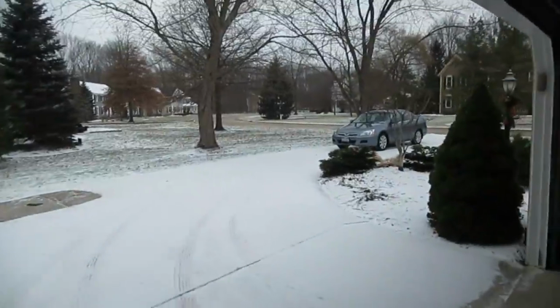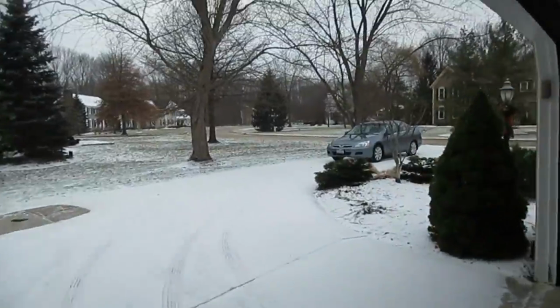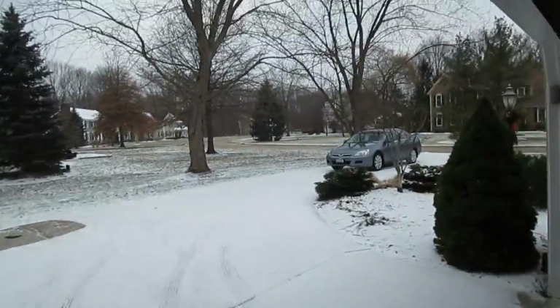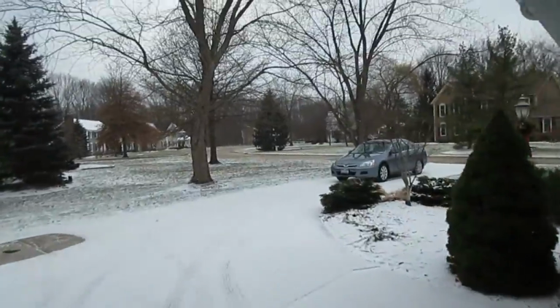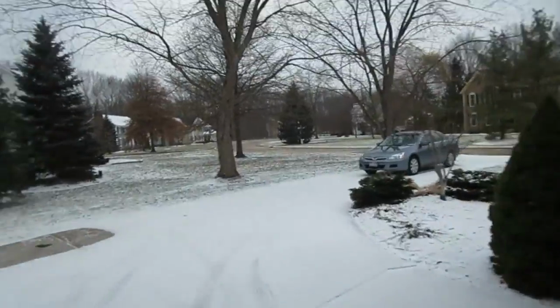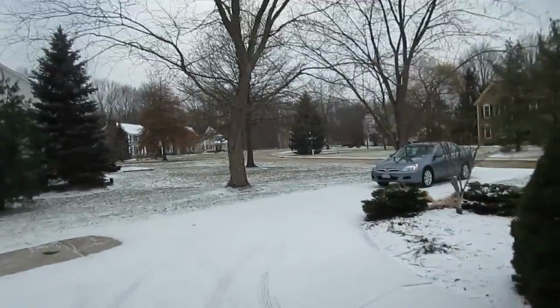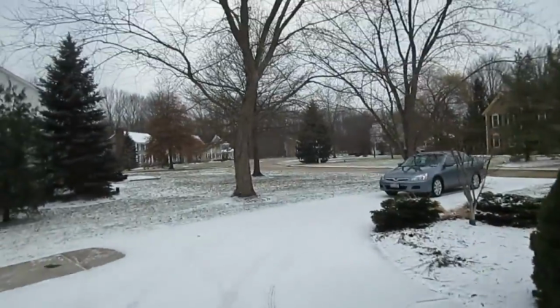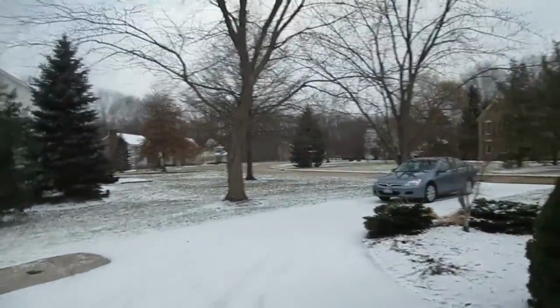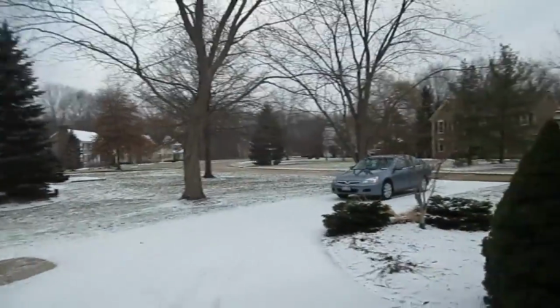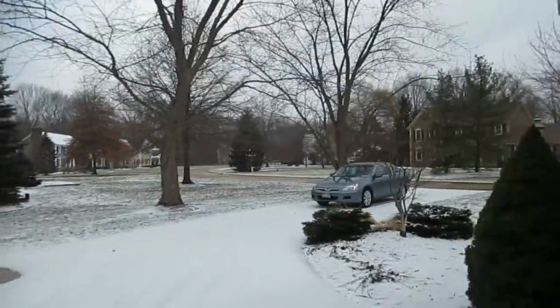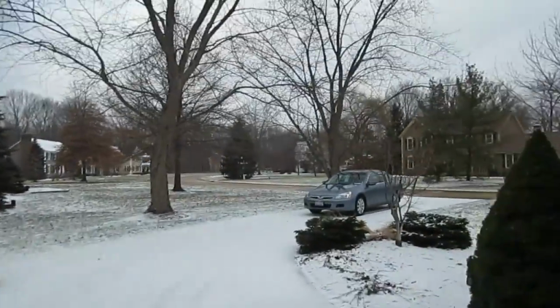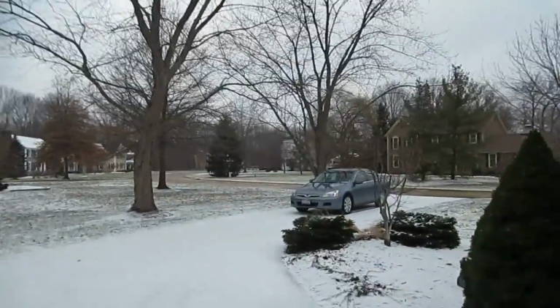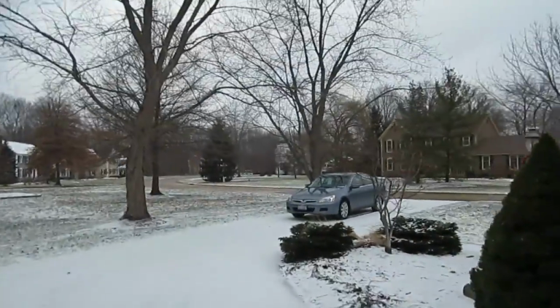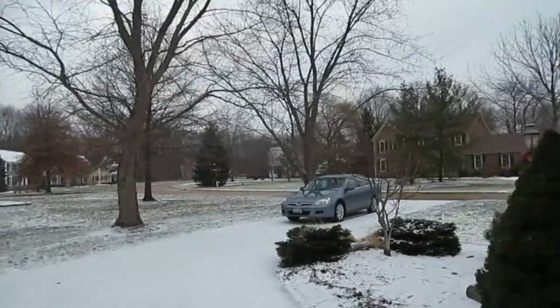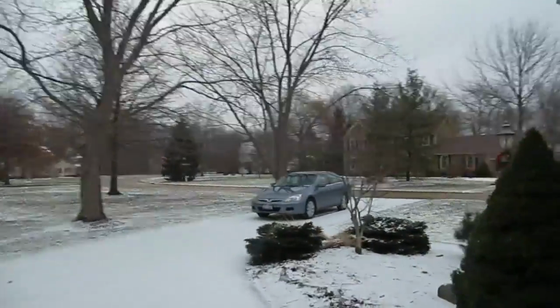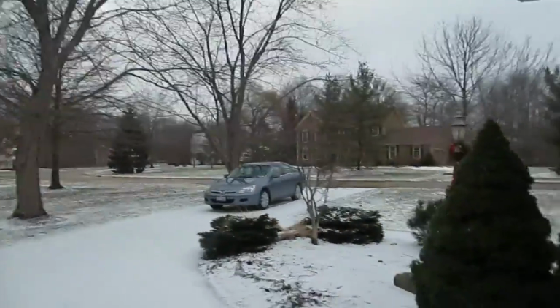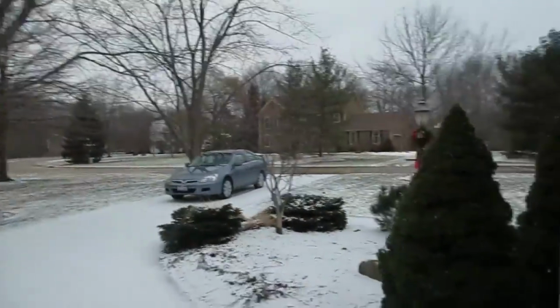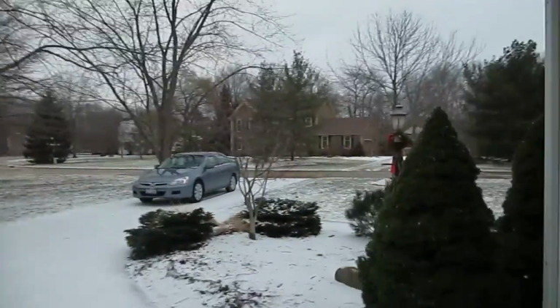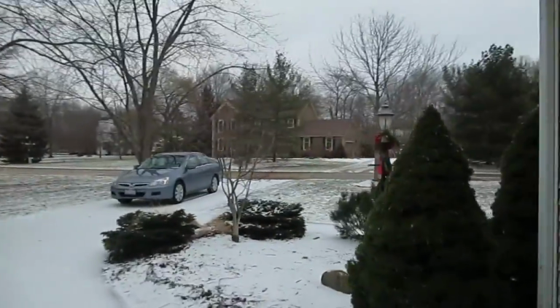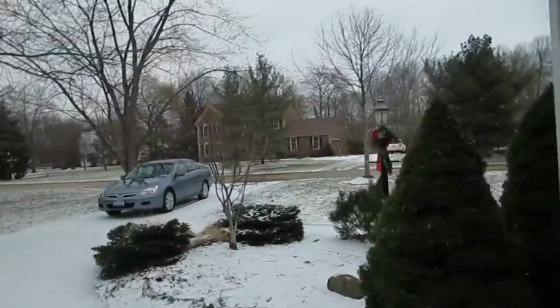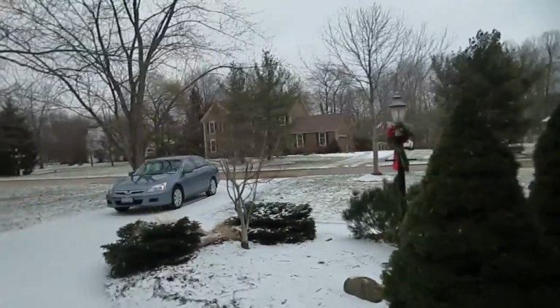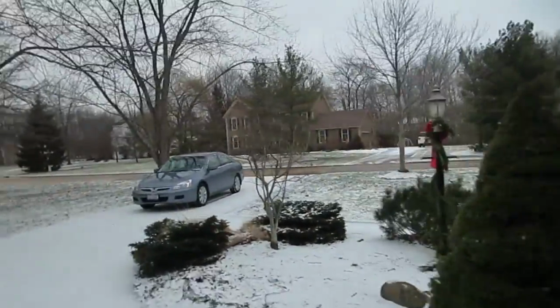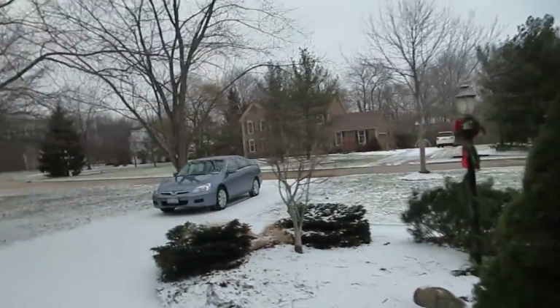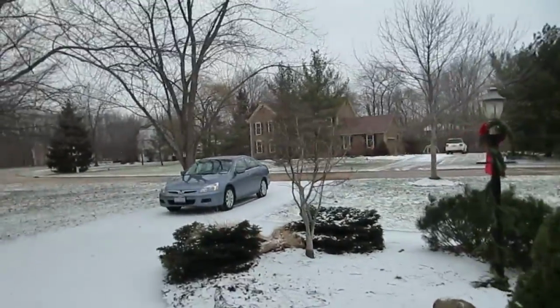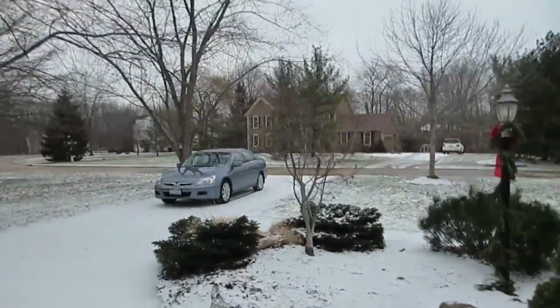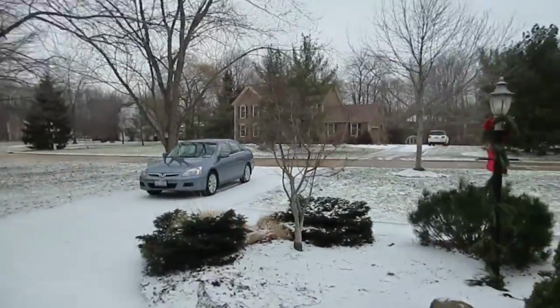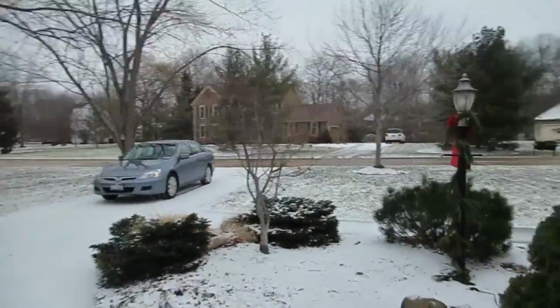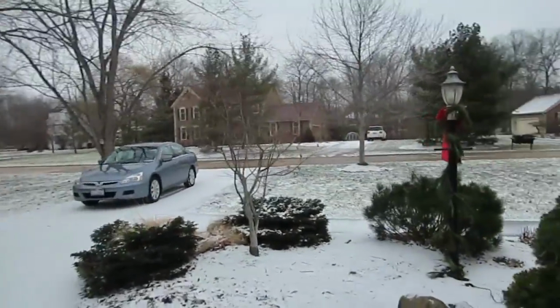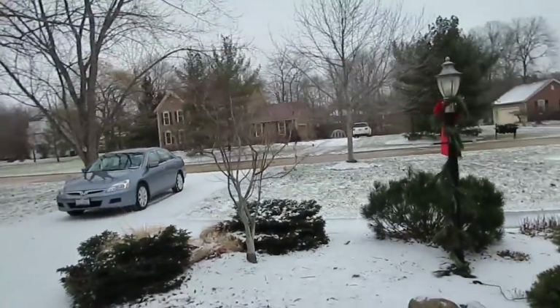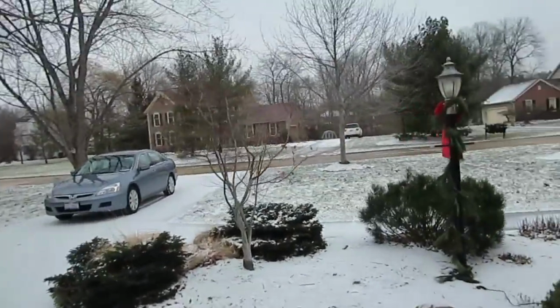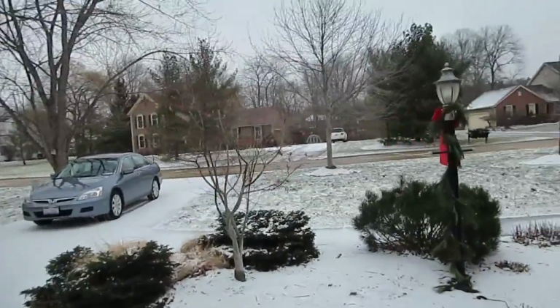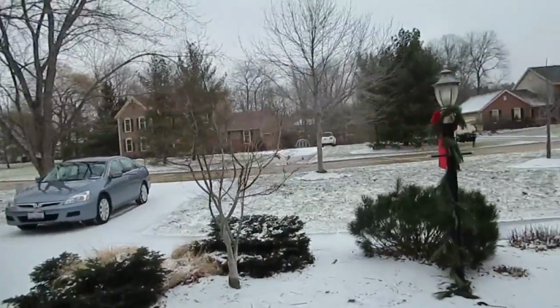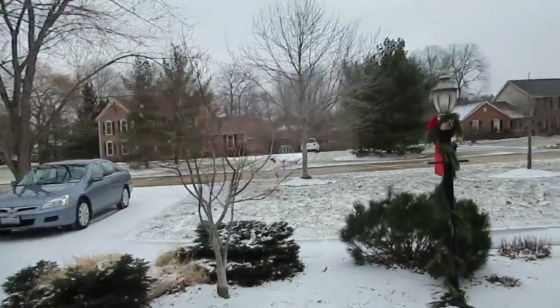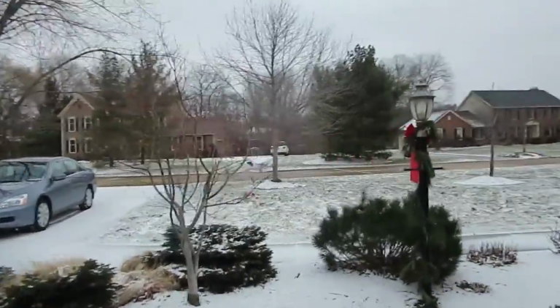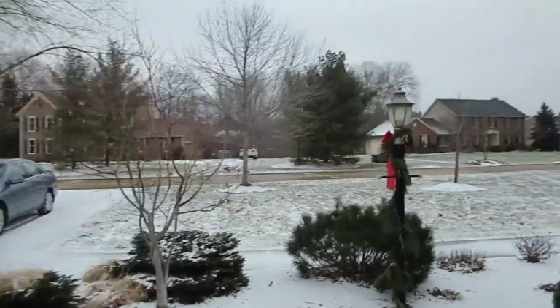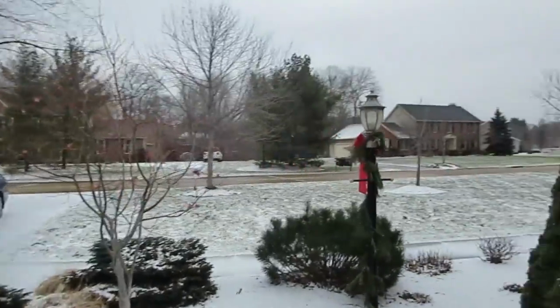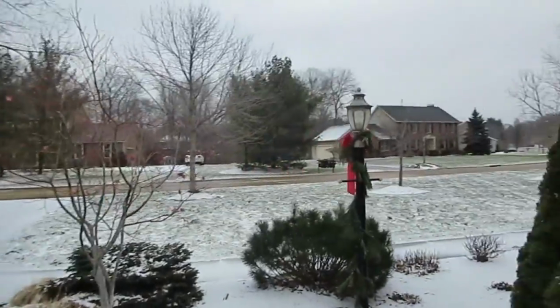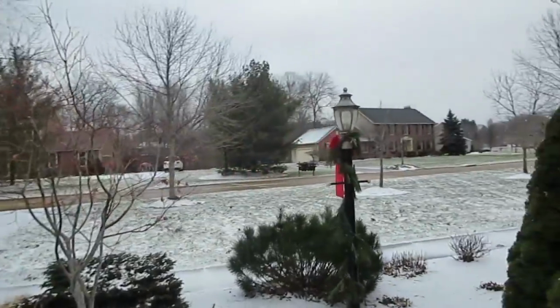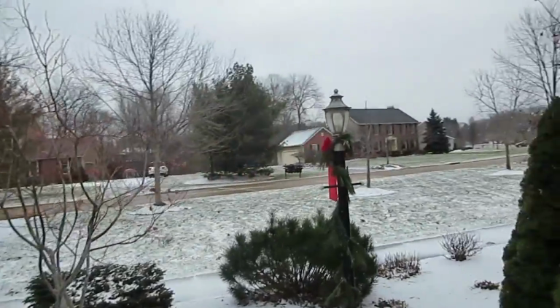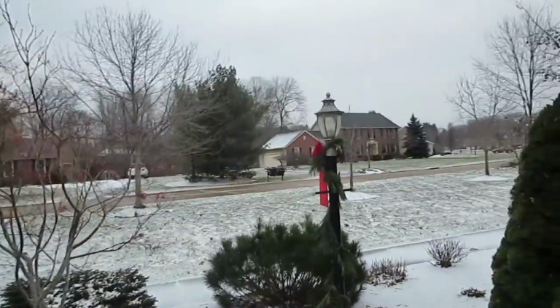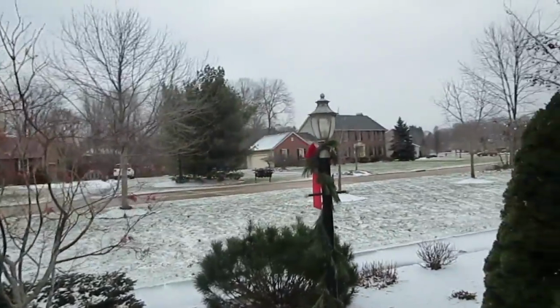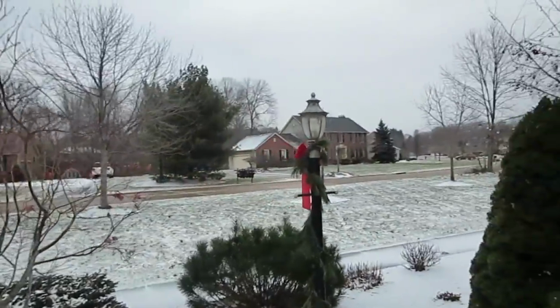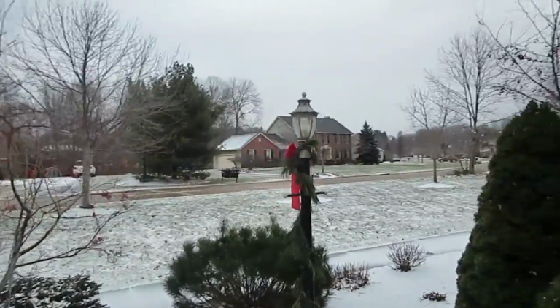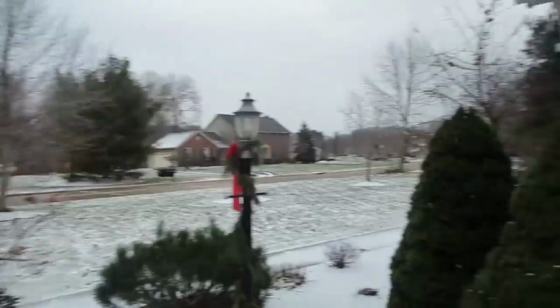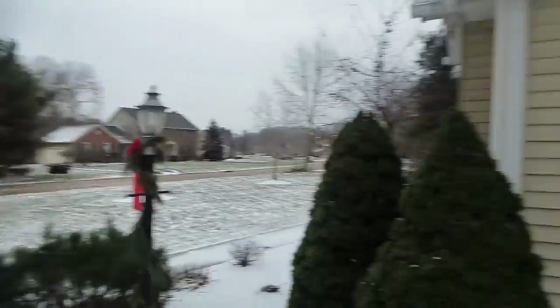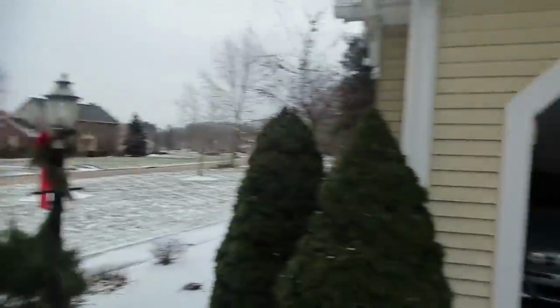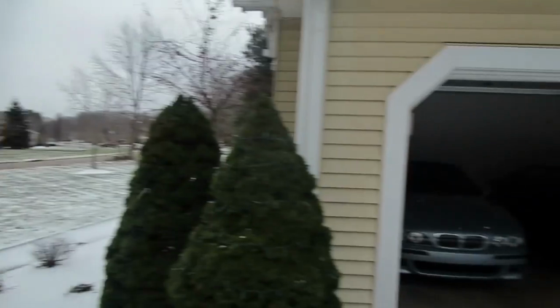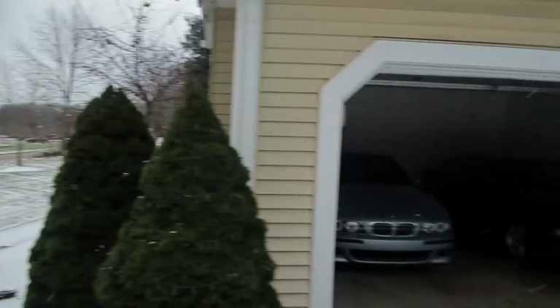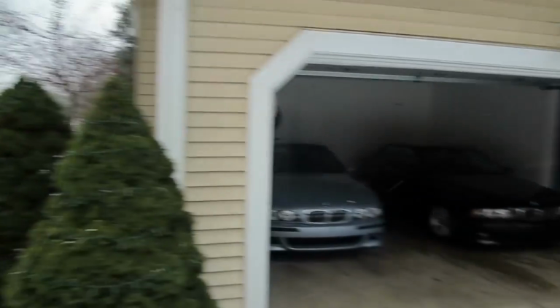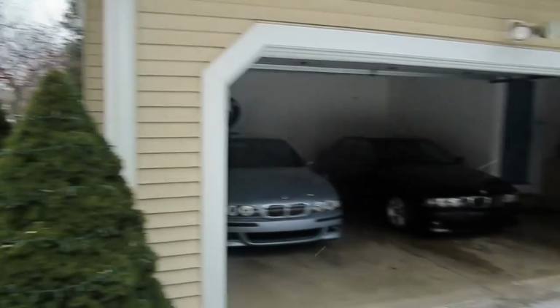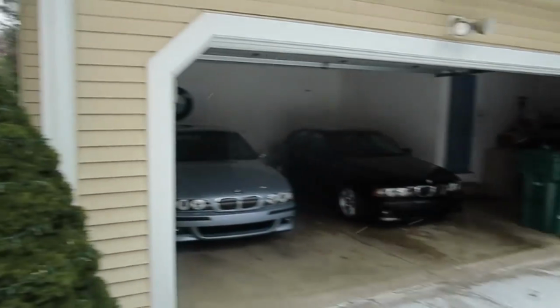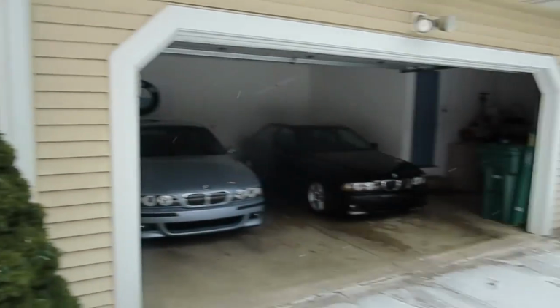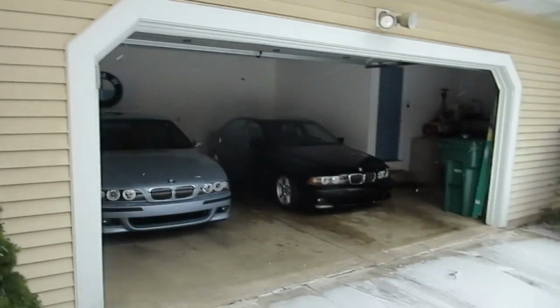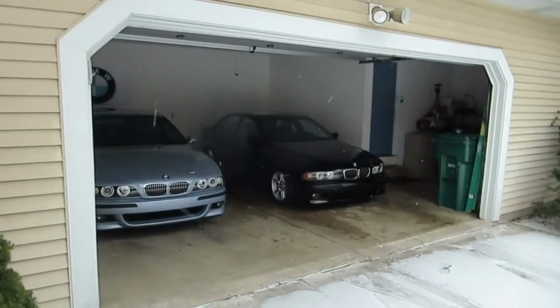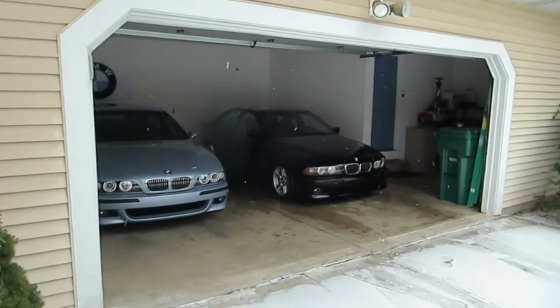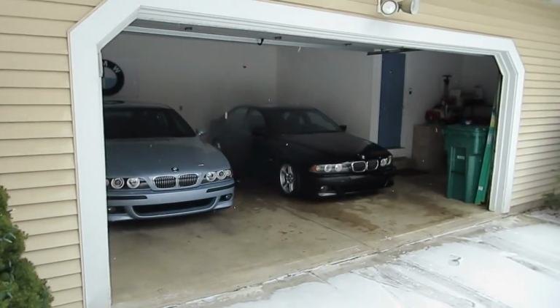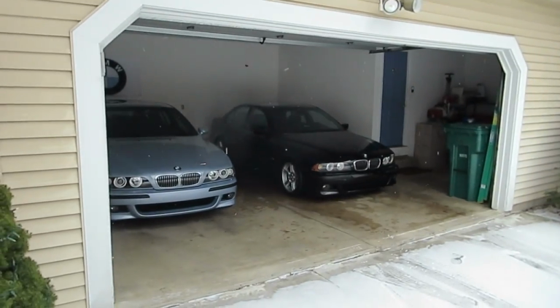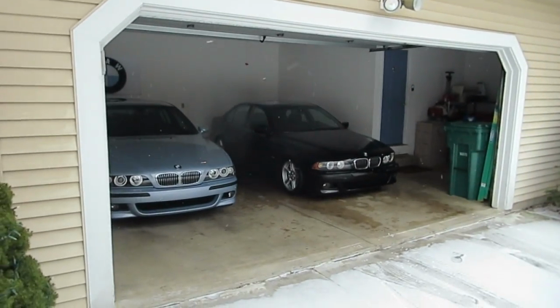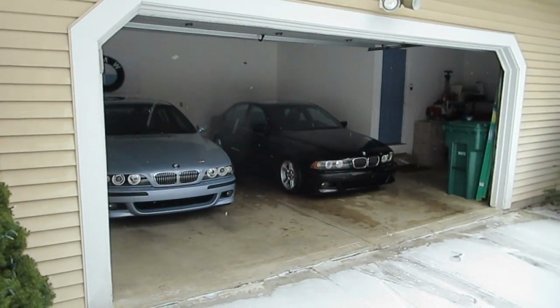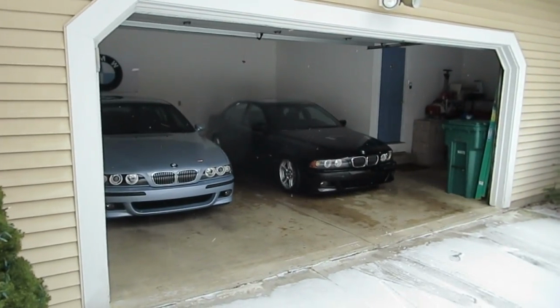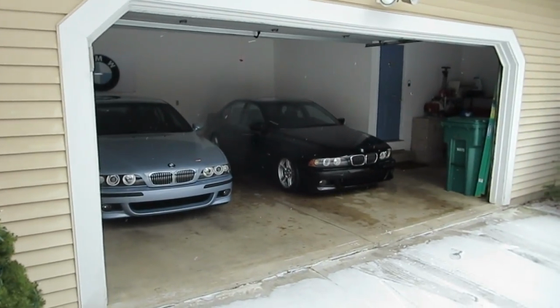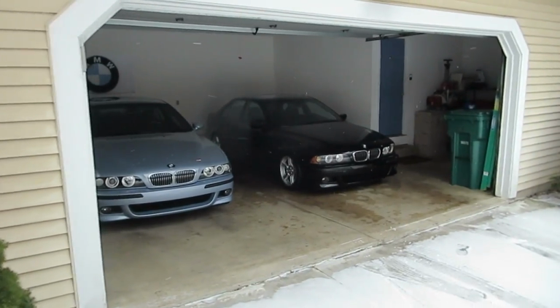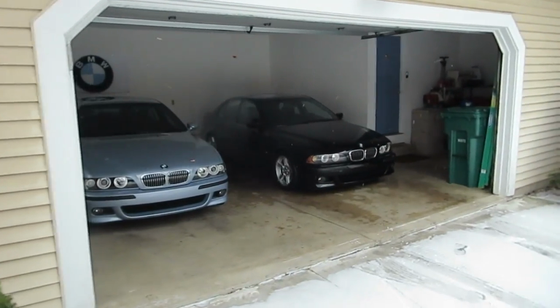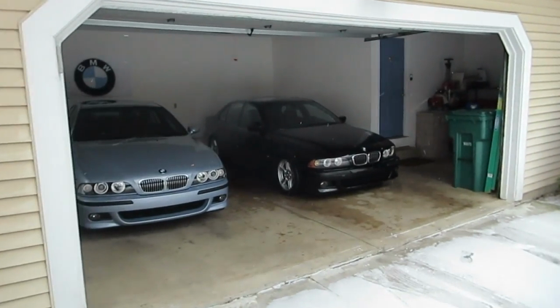Okay boys, we got the police driving by. They just went by a minute ago, and I realized my camera had no memory card, so I had to go in and get it. Here's what we have in the garage.